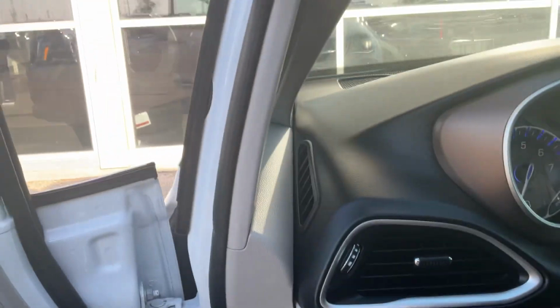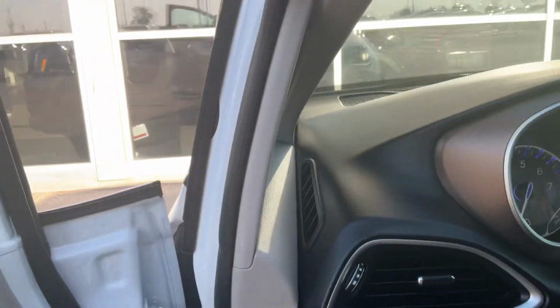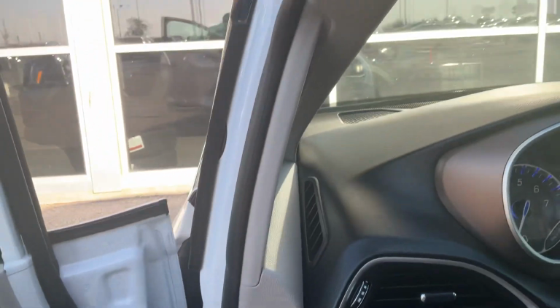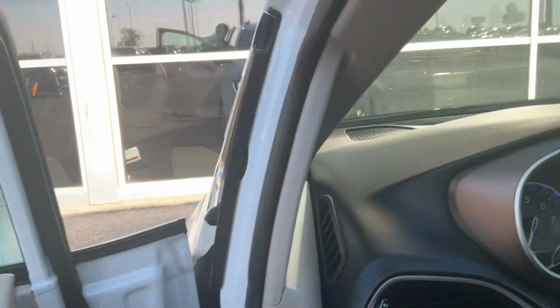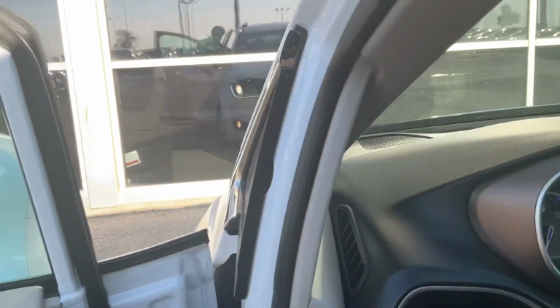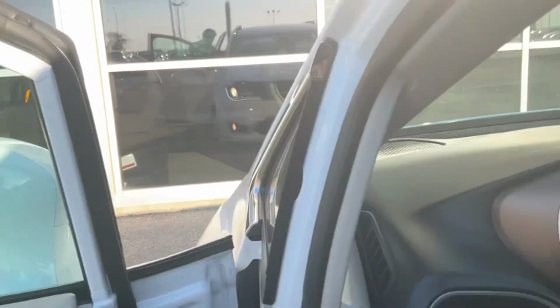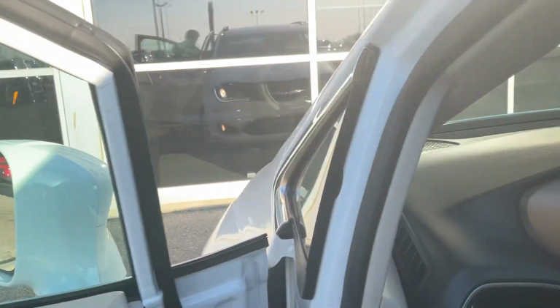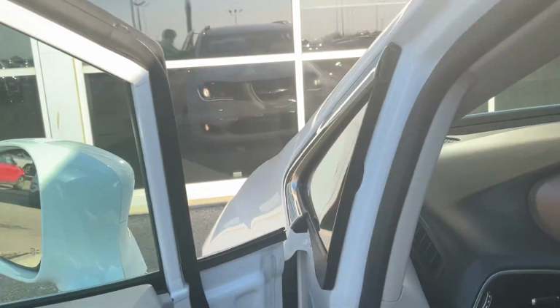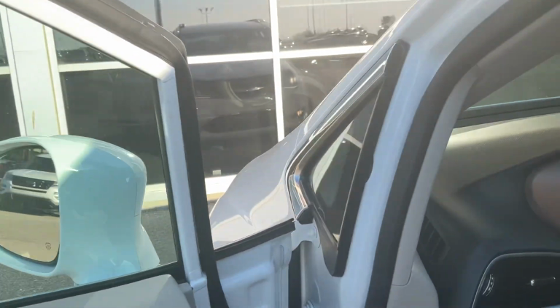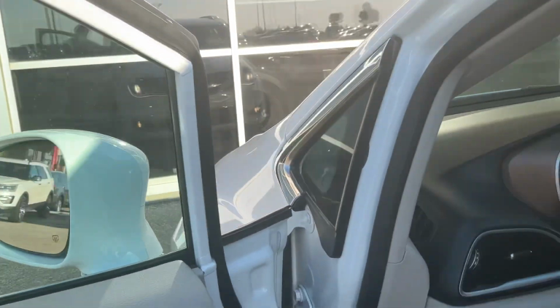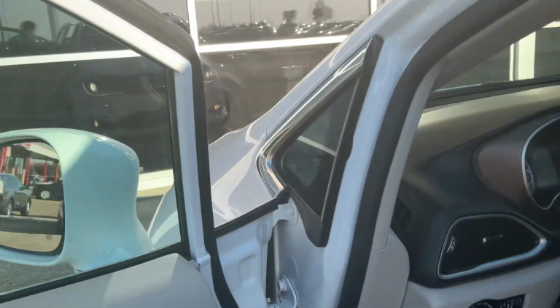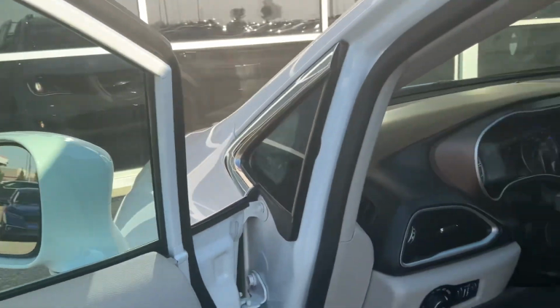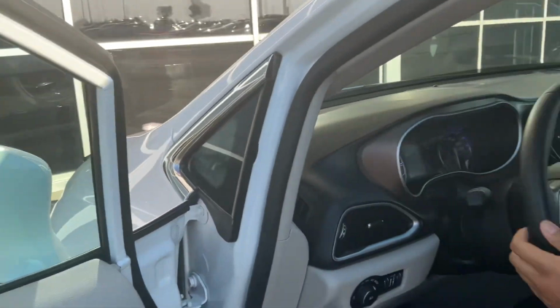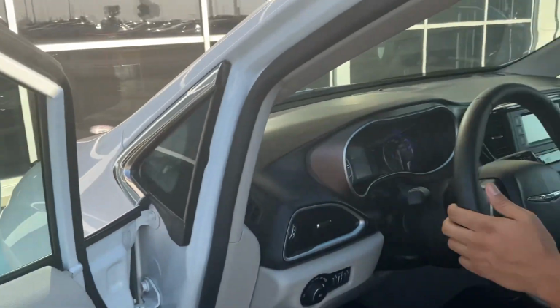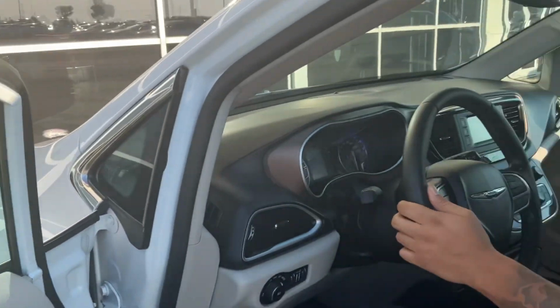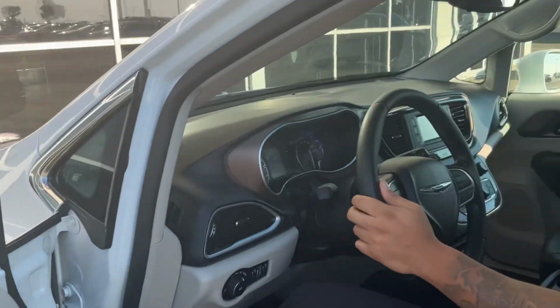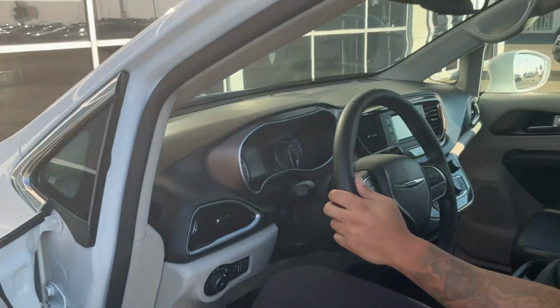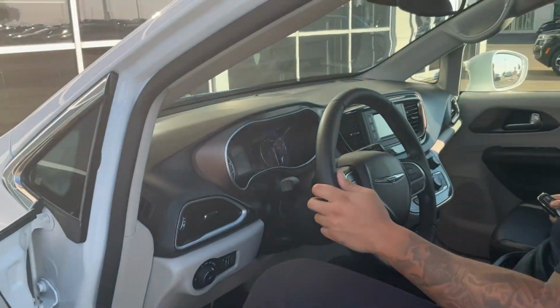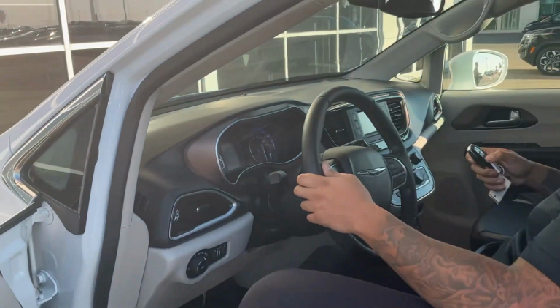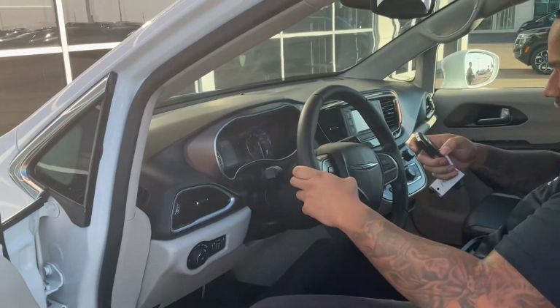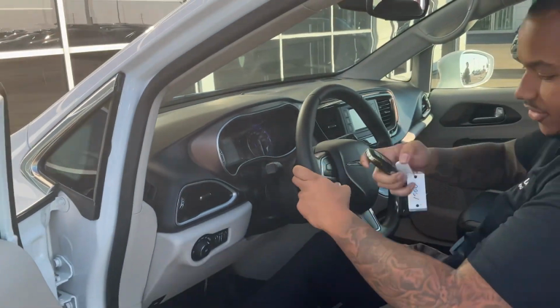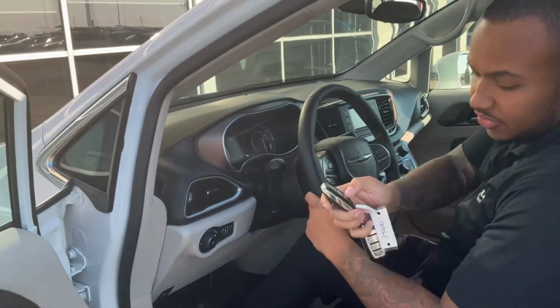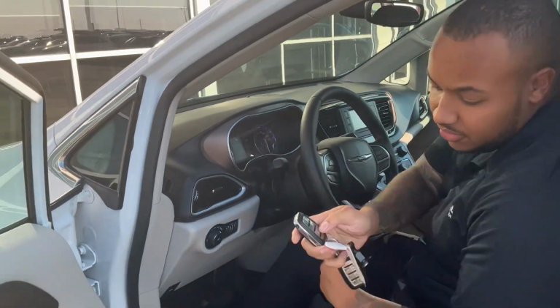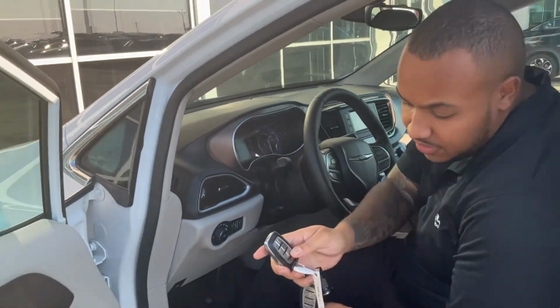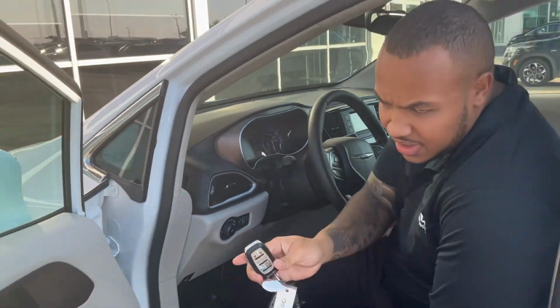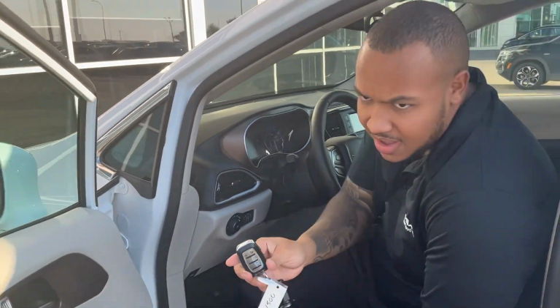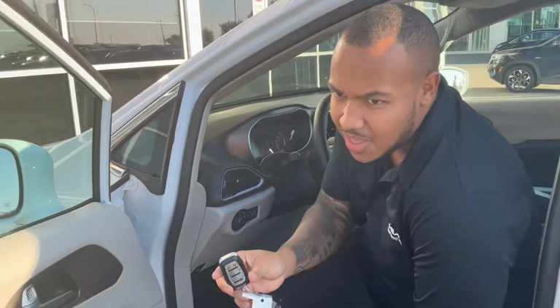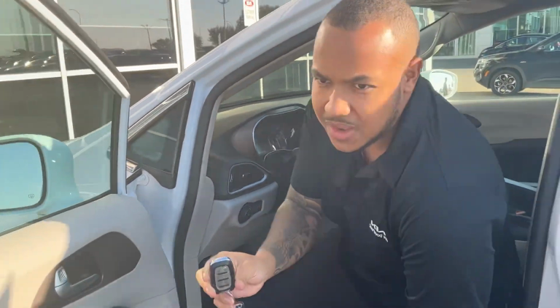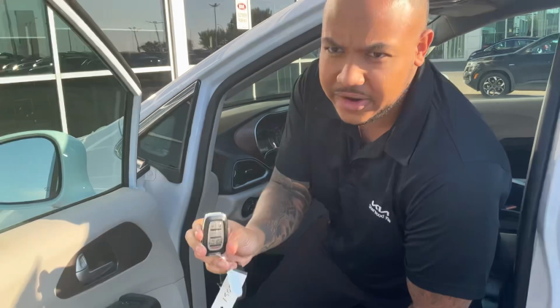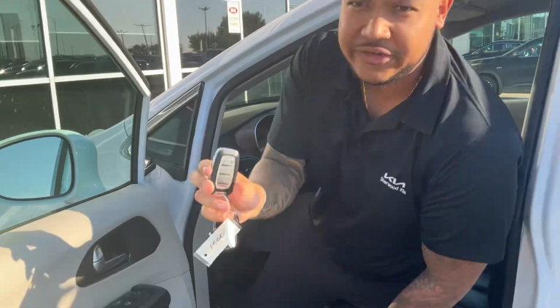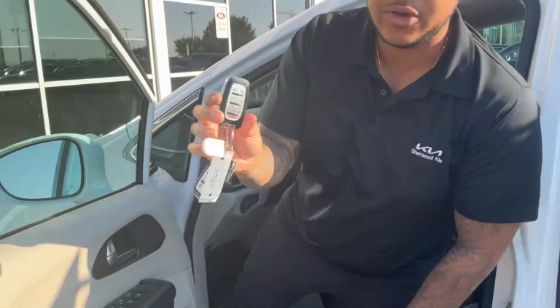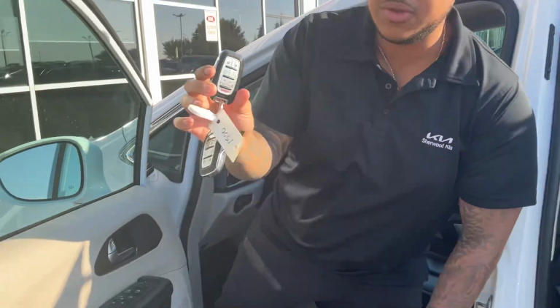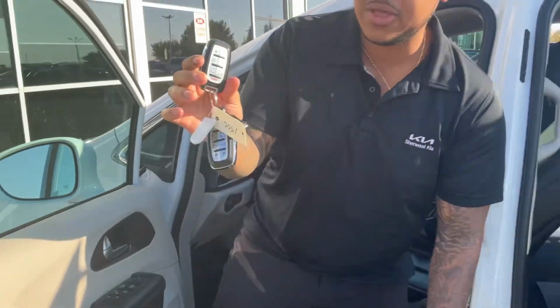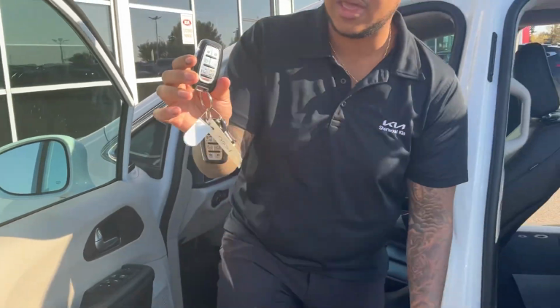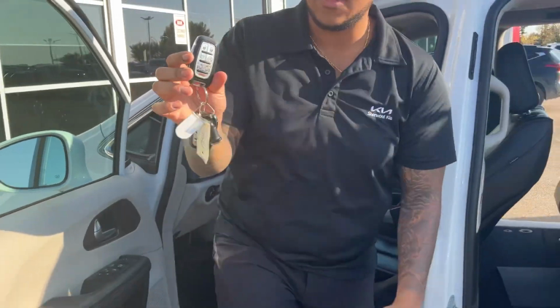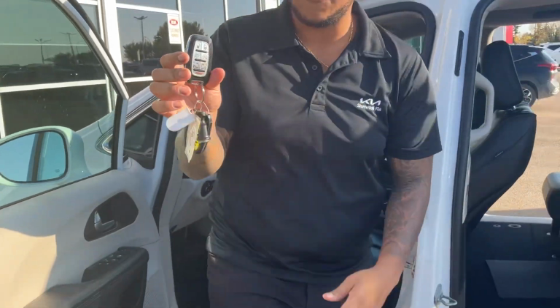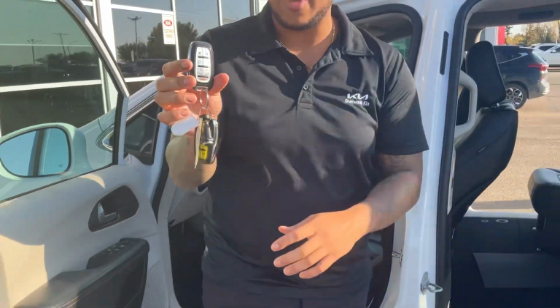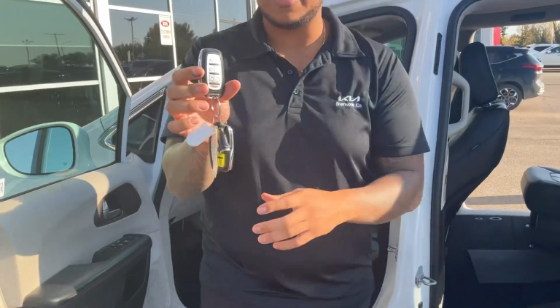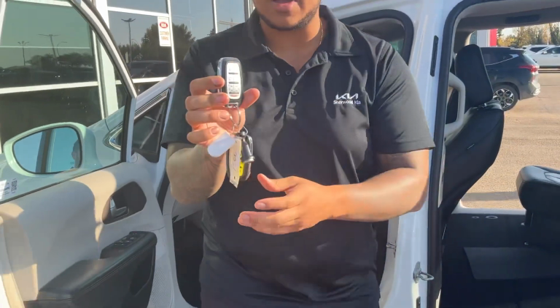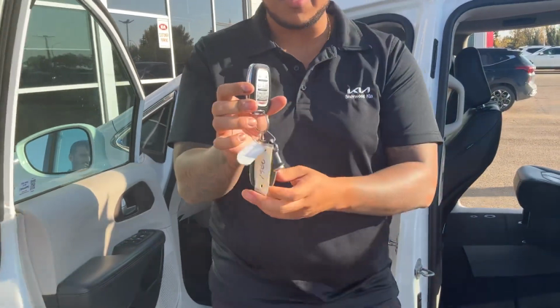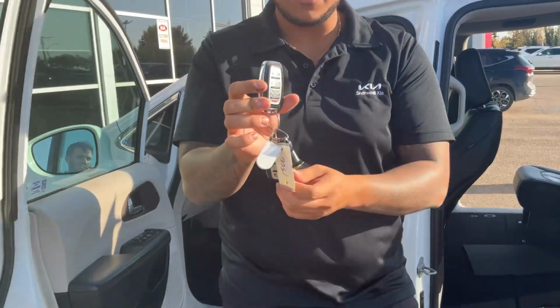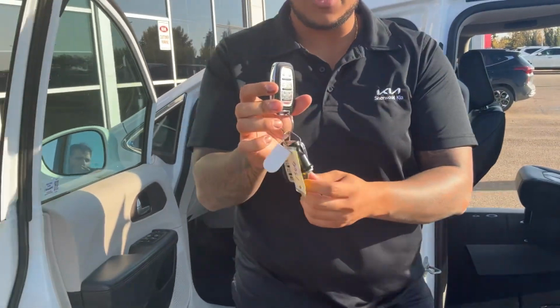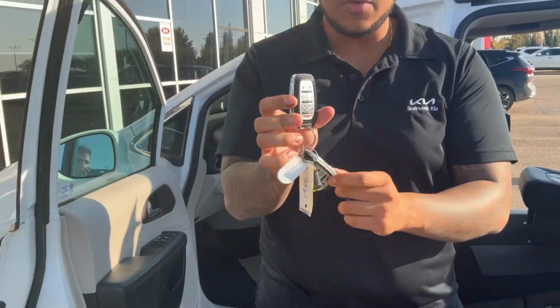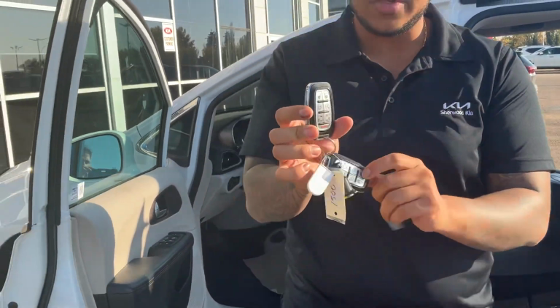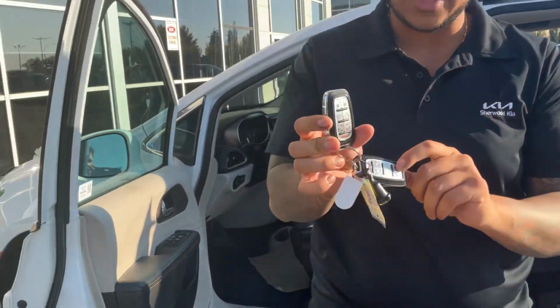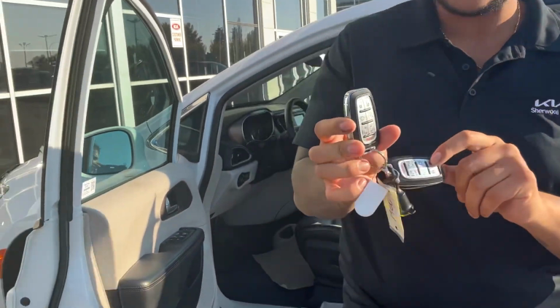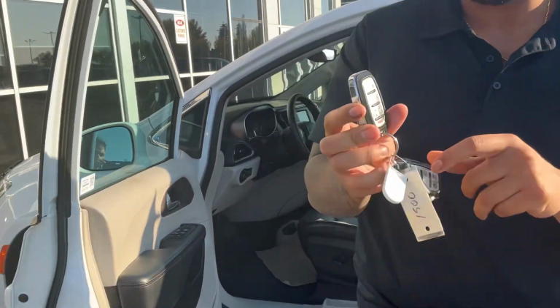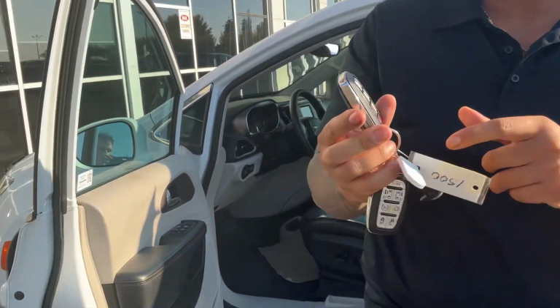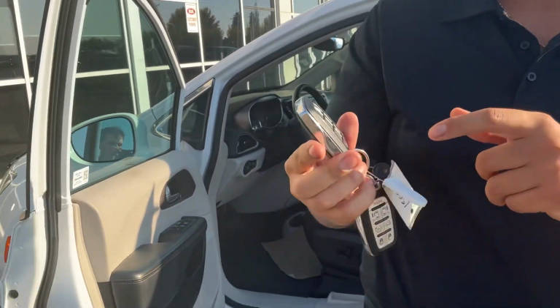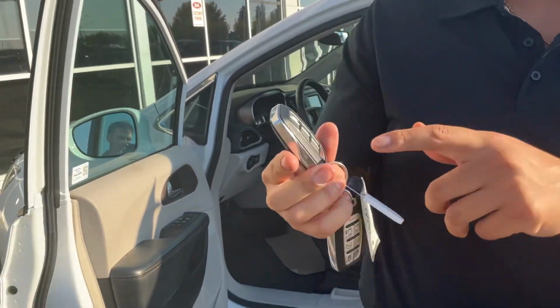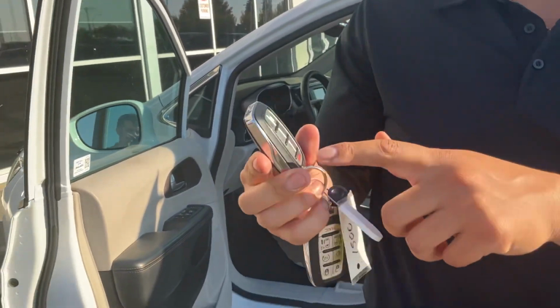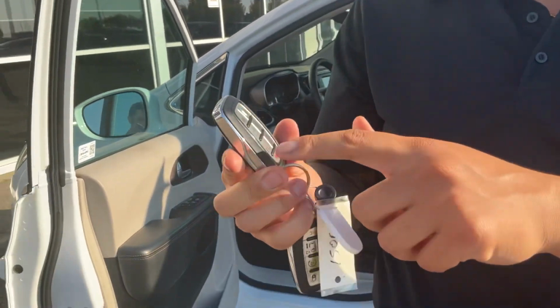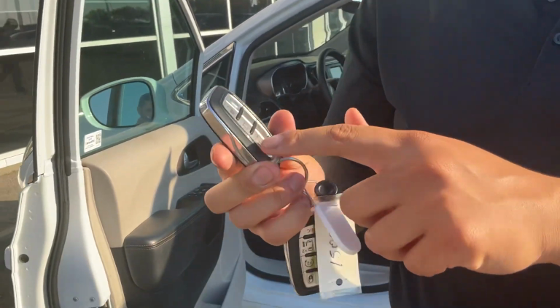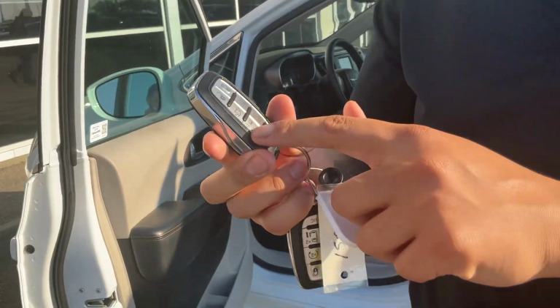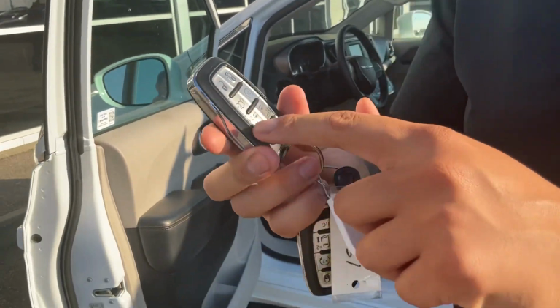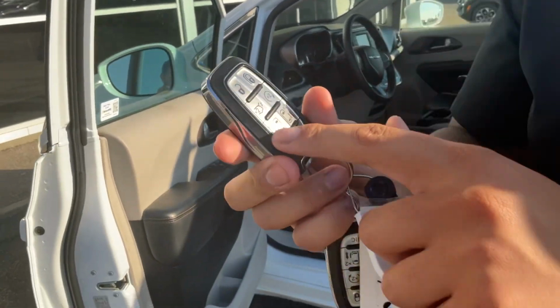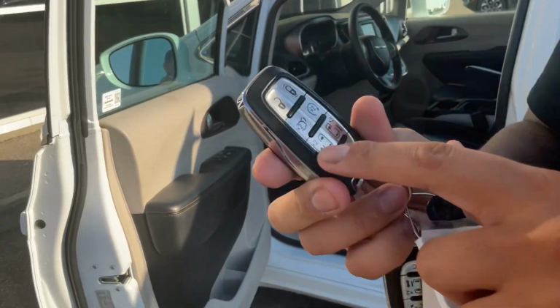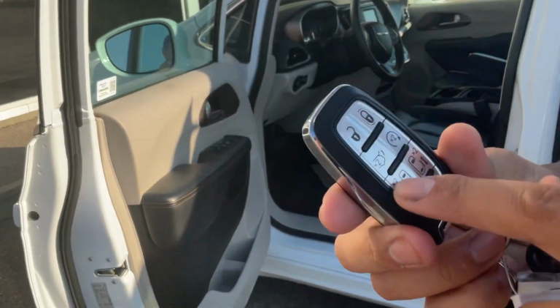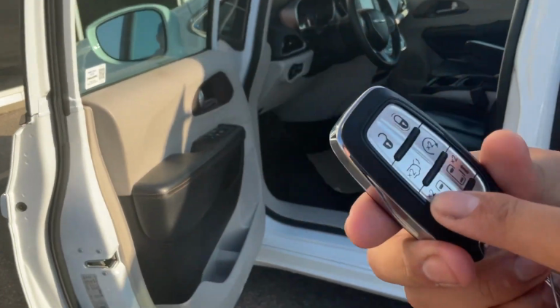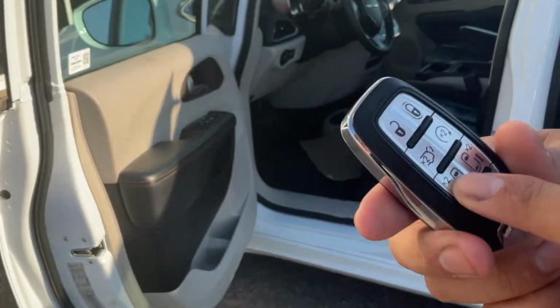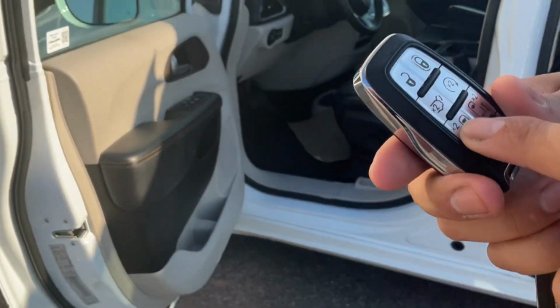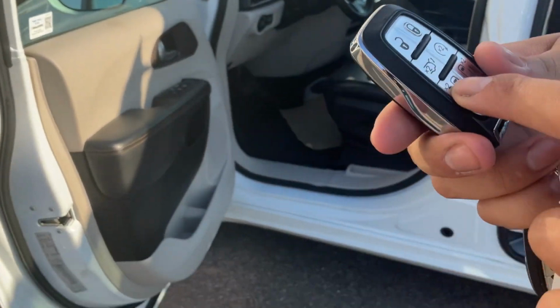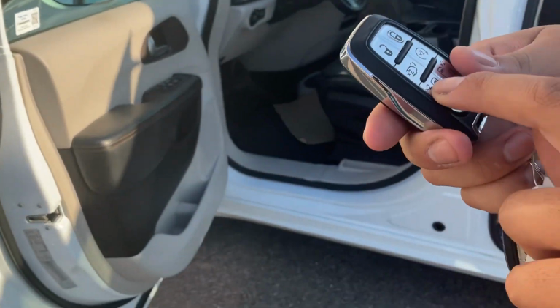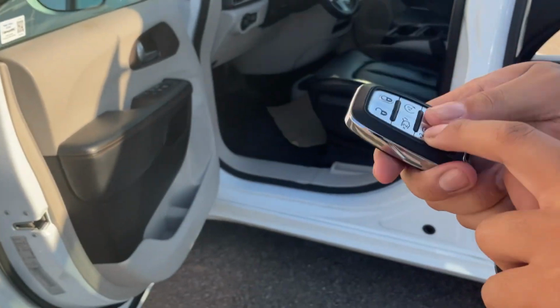Turn dial shifter as well. And then I'll show you the key fobs — it comes with two sets of keys. This has power doors, so I'll show you the doors here.